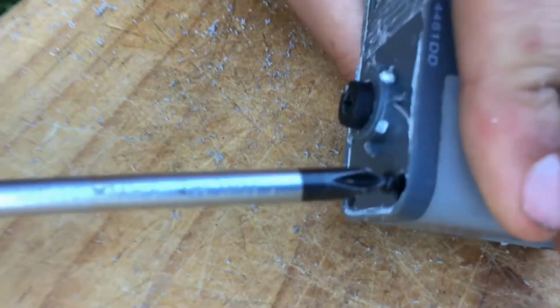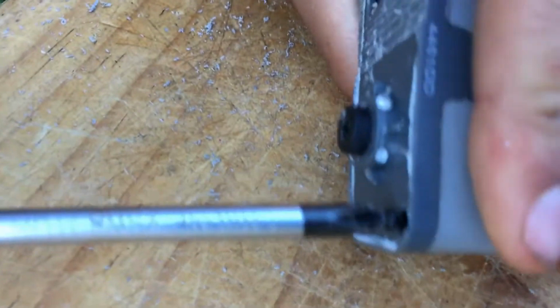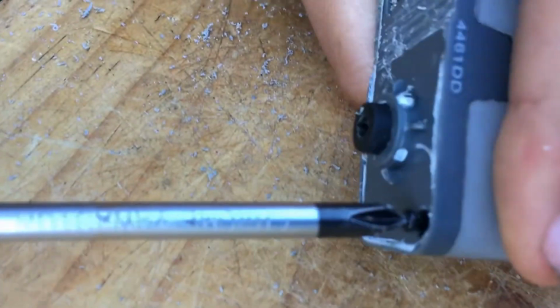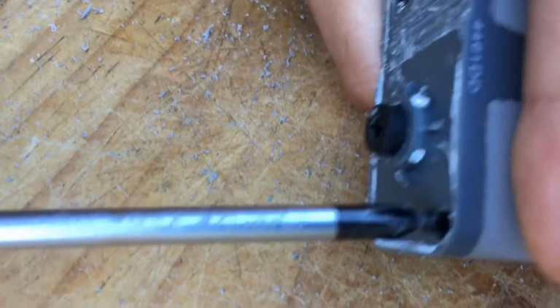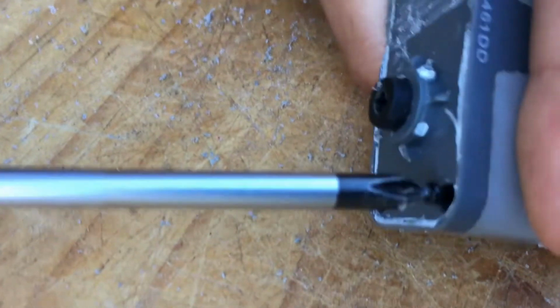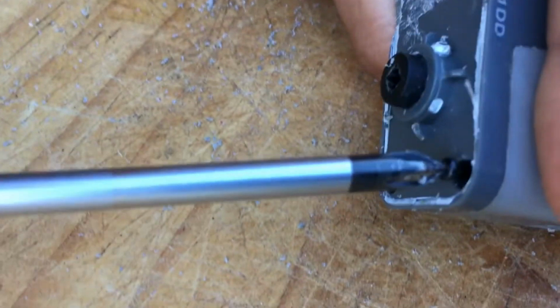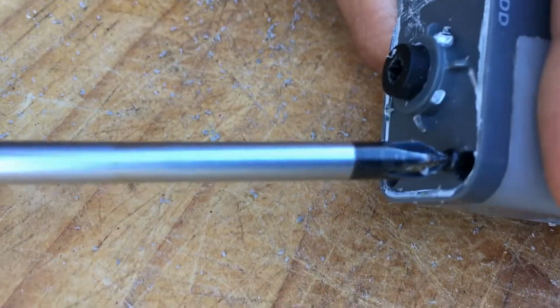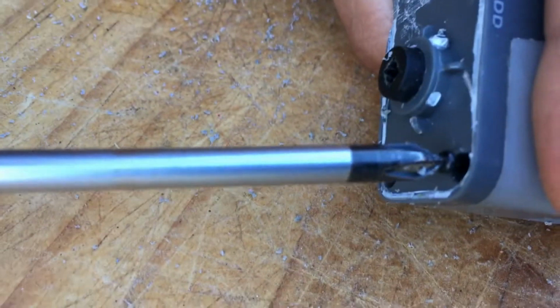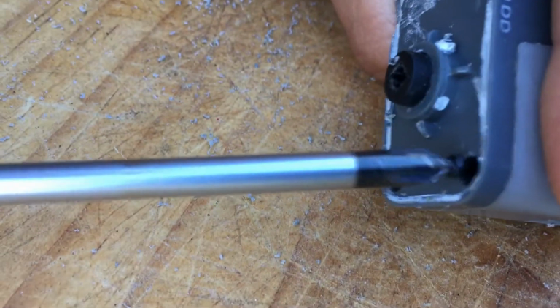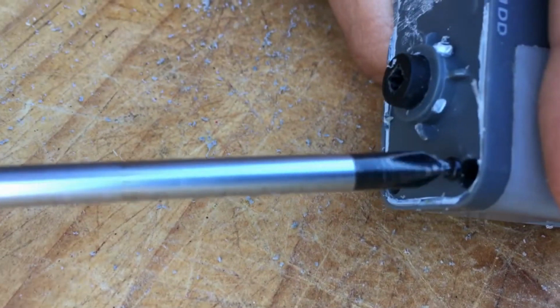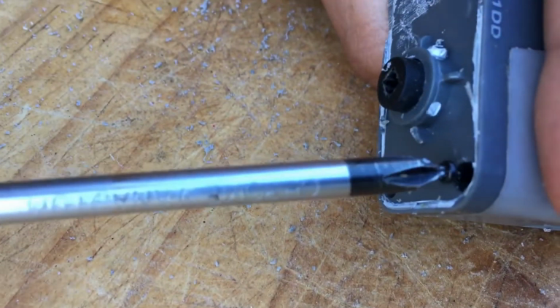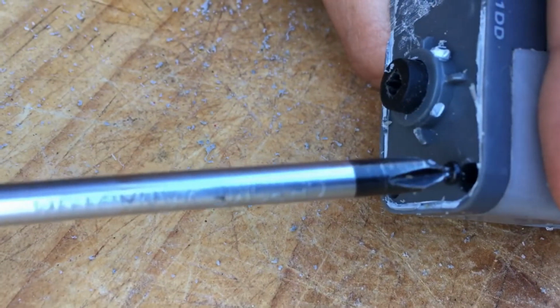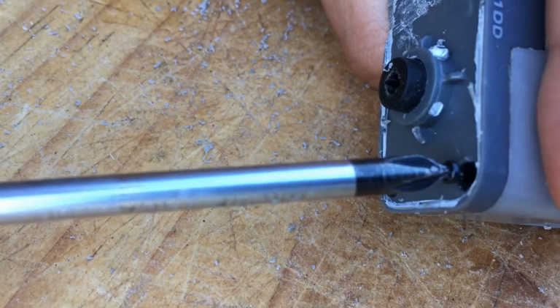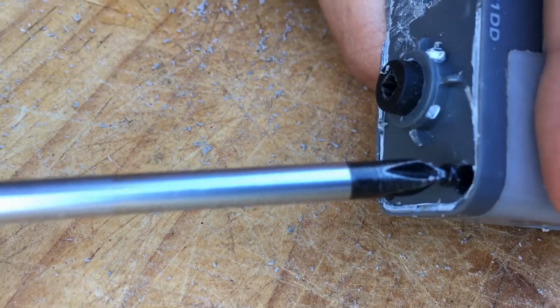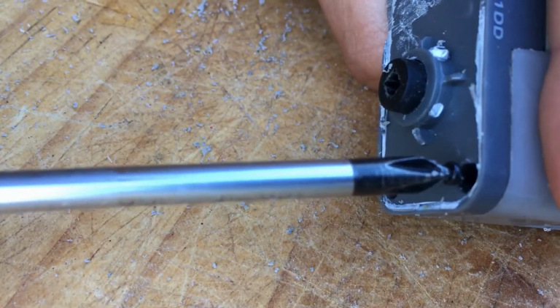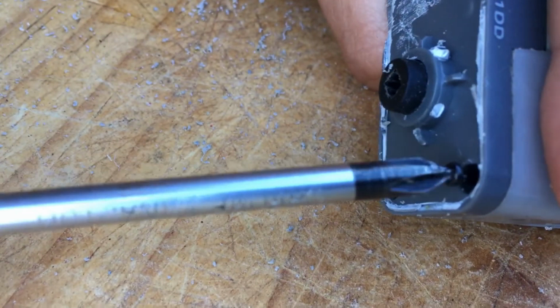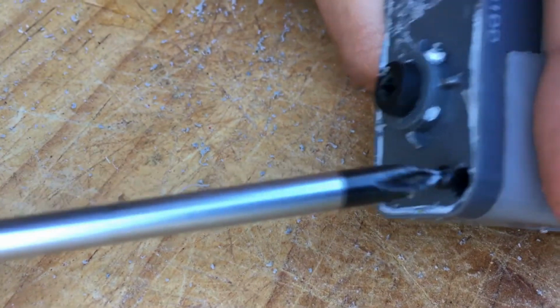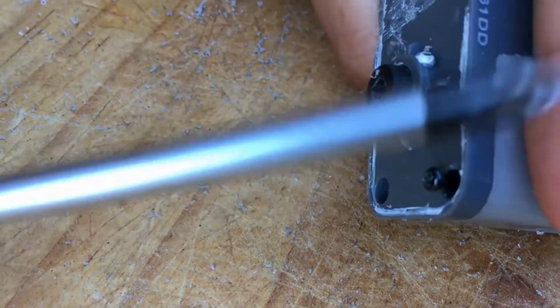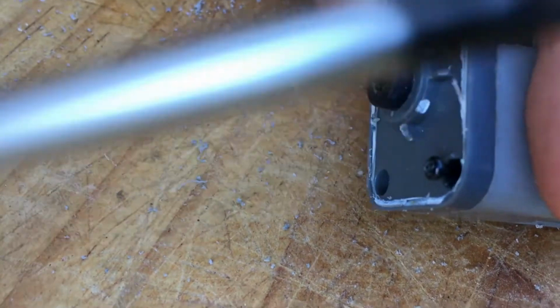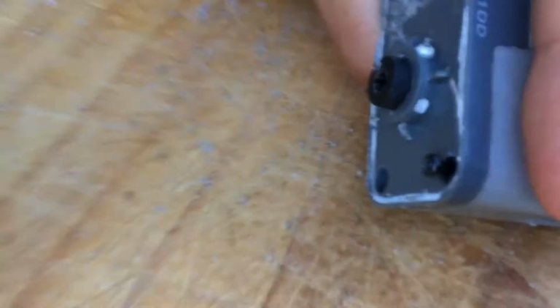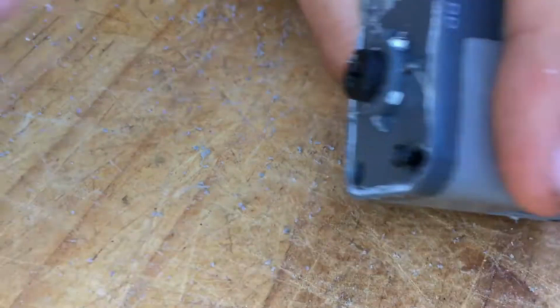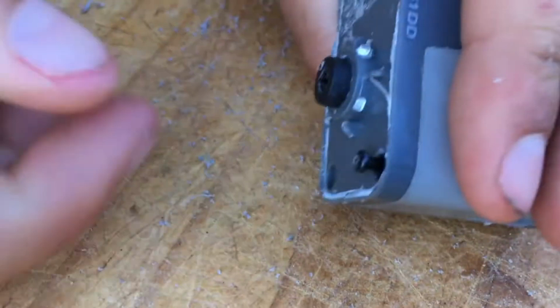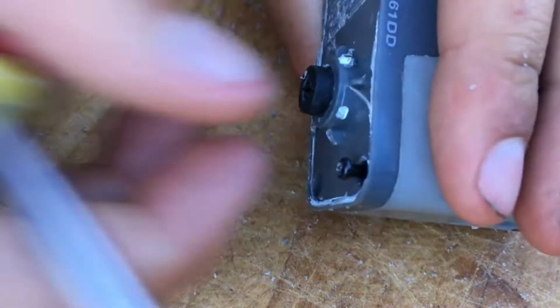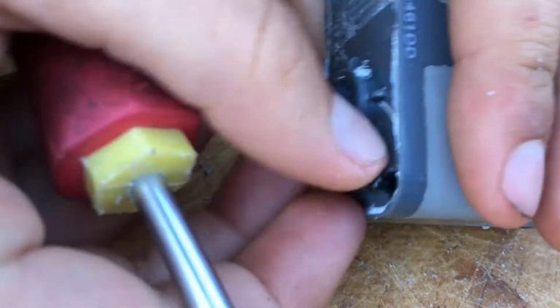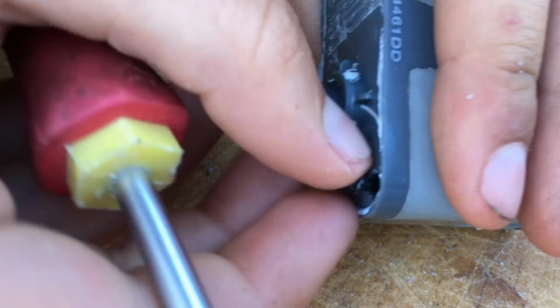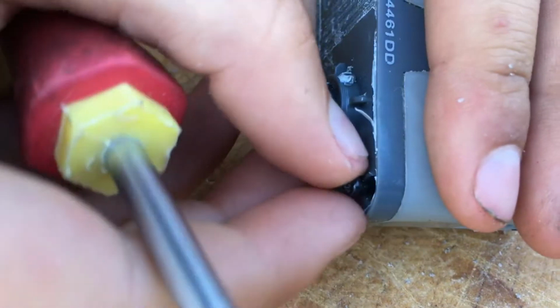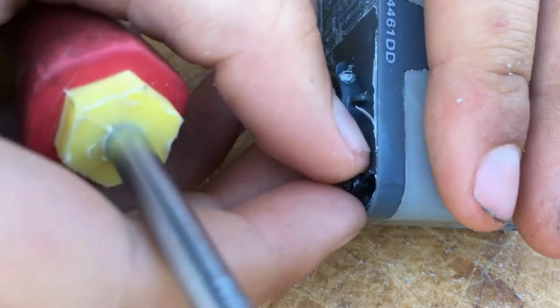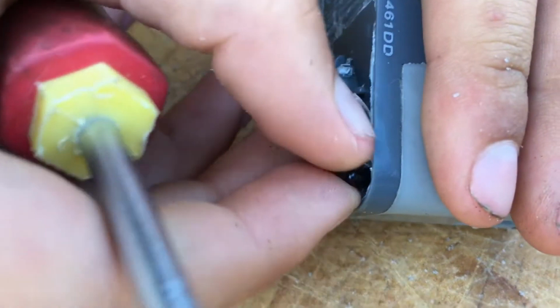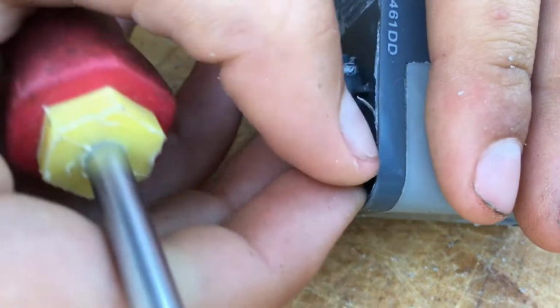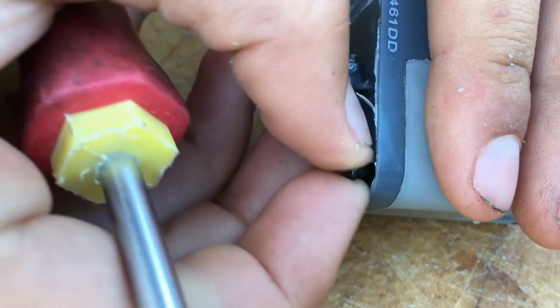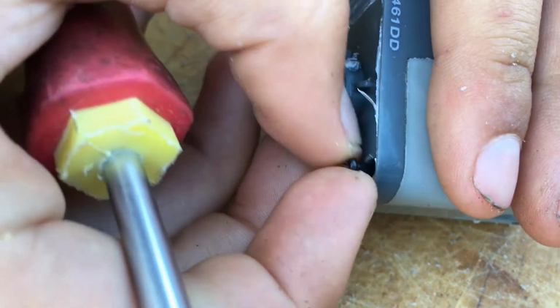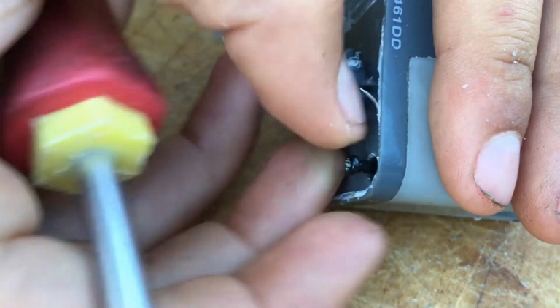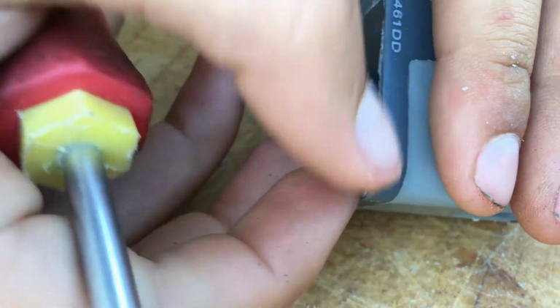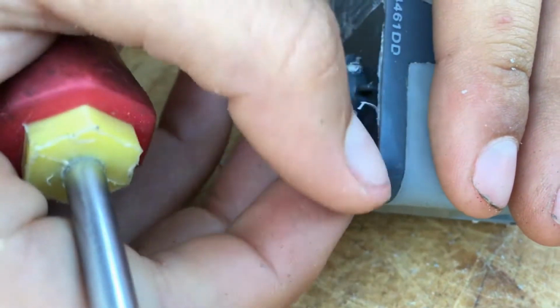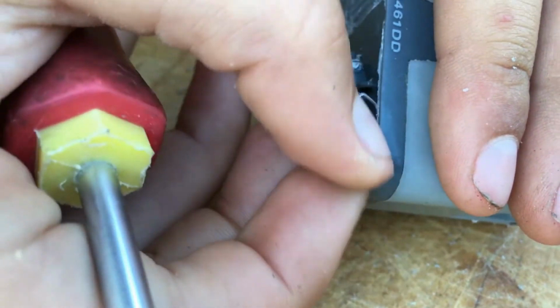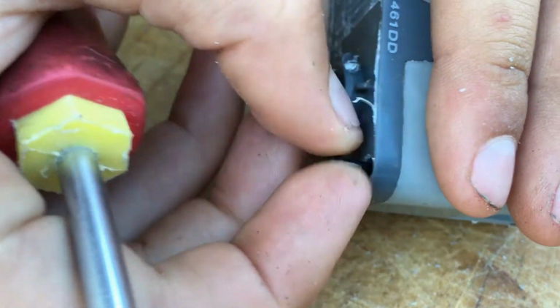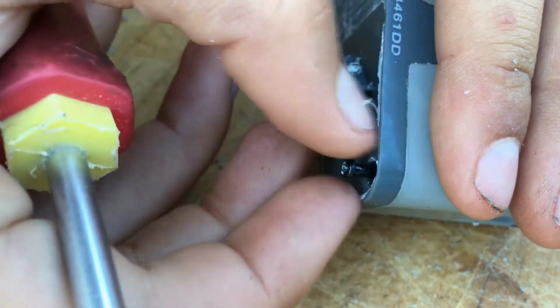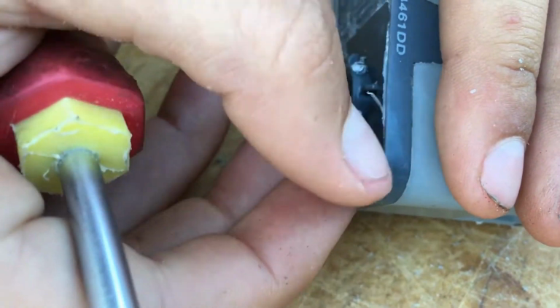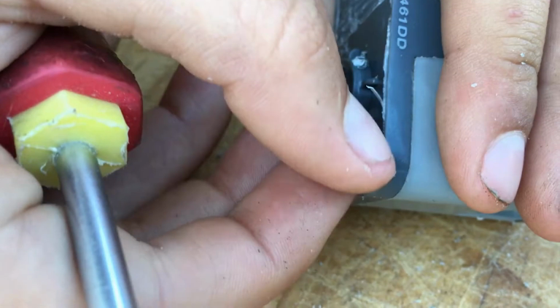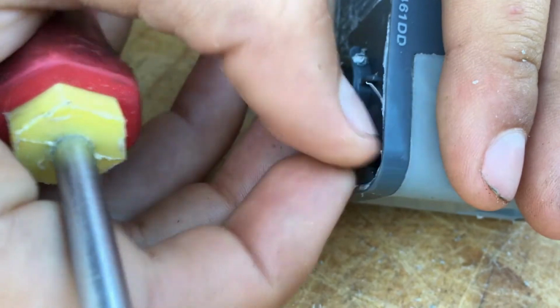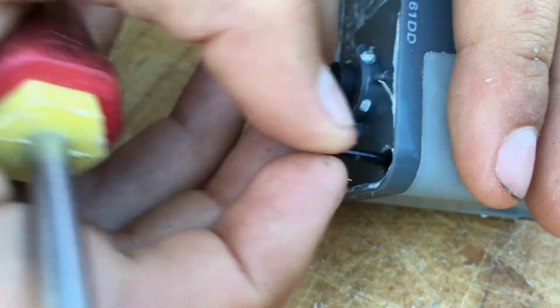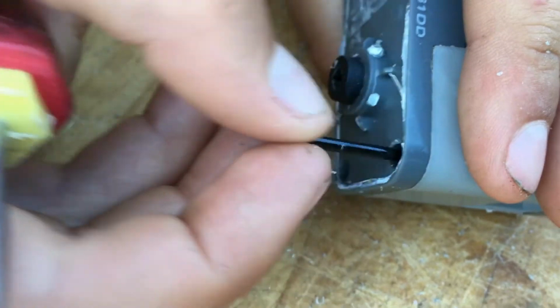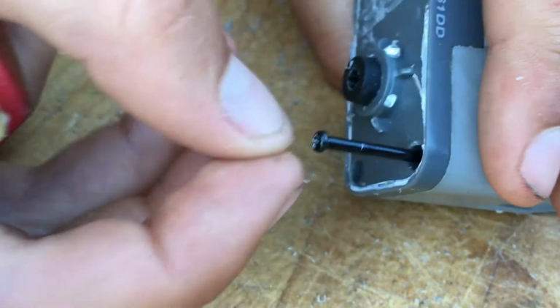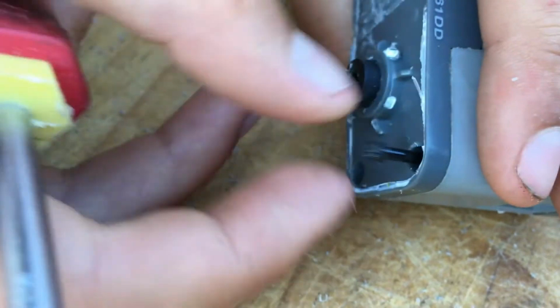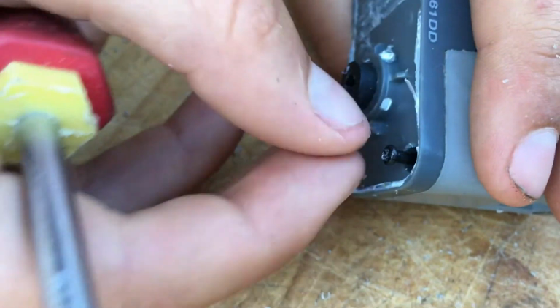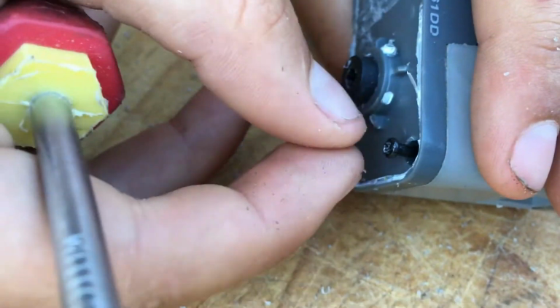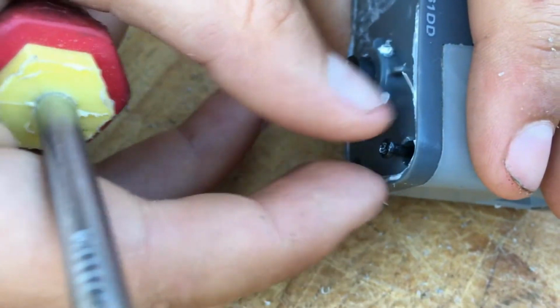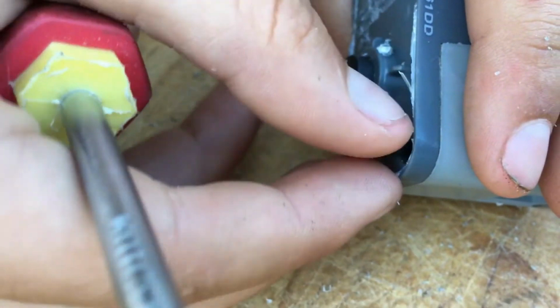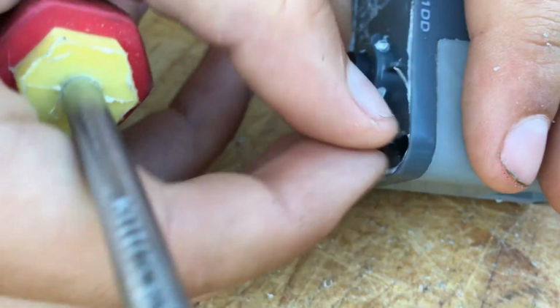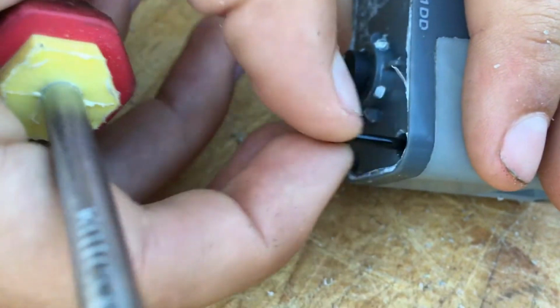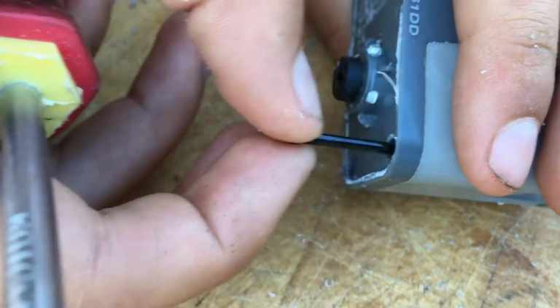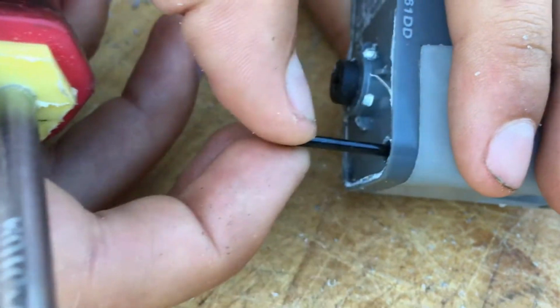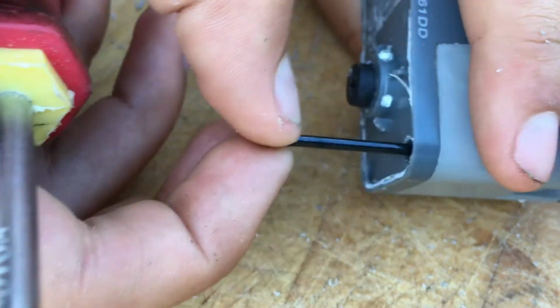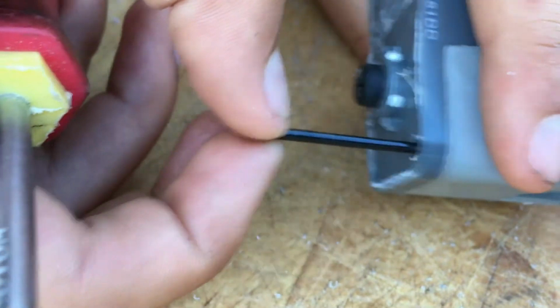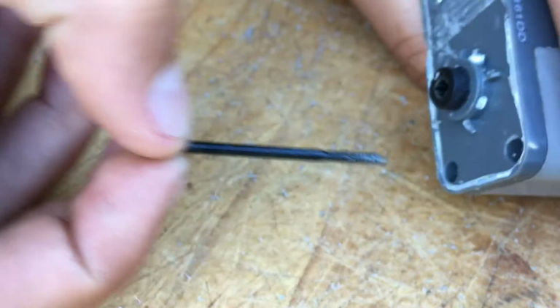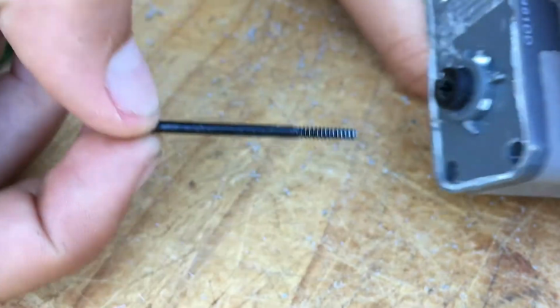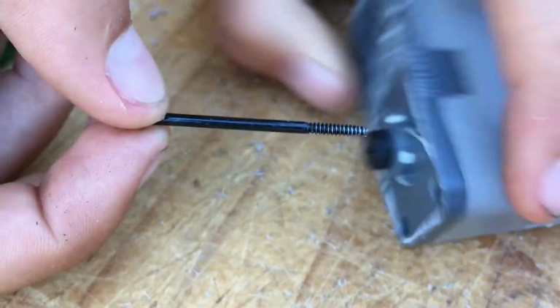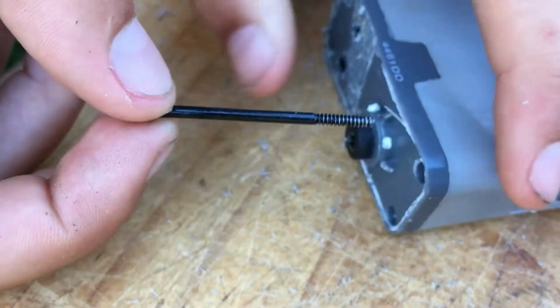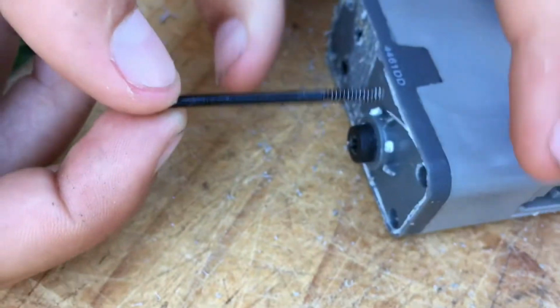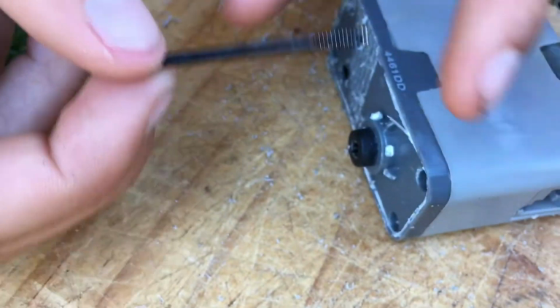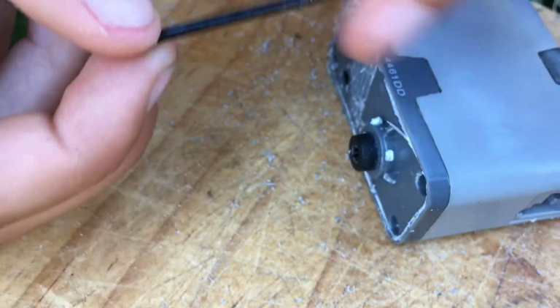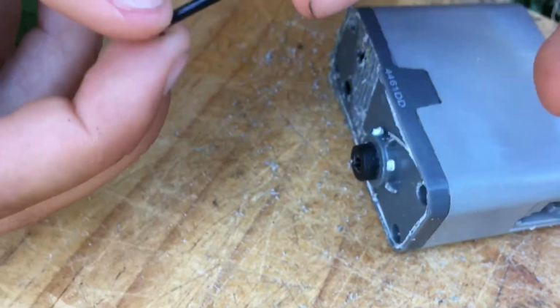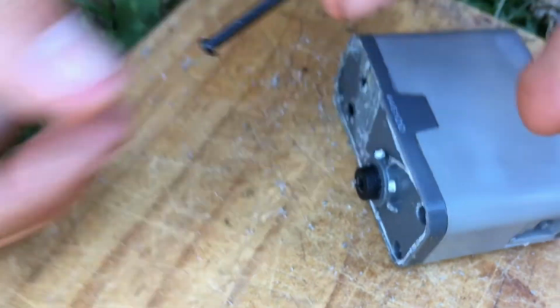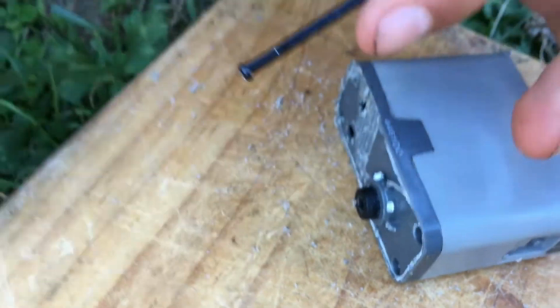So I'm just unscrewing the first screw. Take that out. Whoa! That's a very long screw.